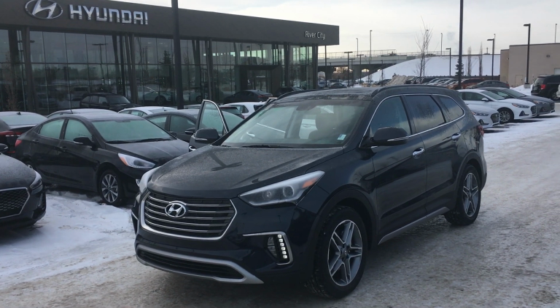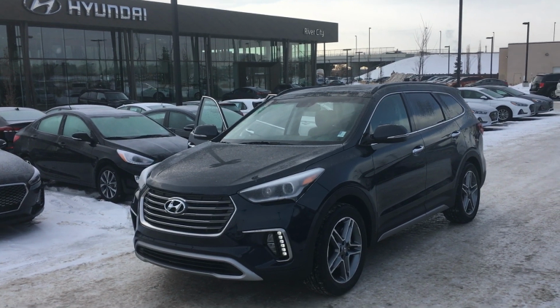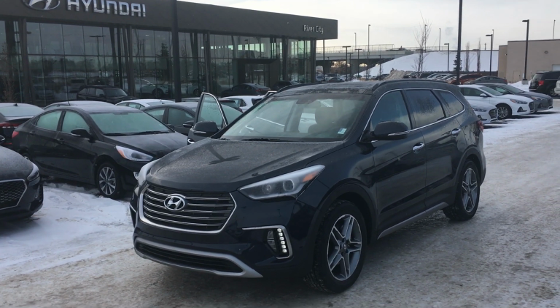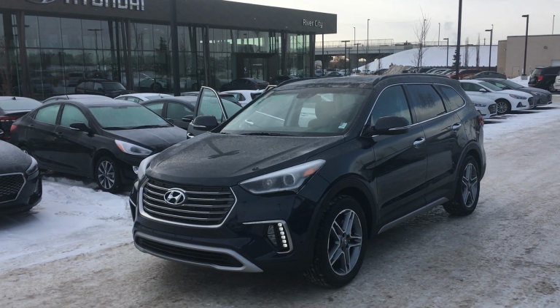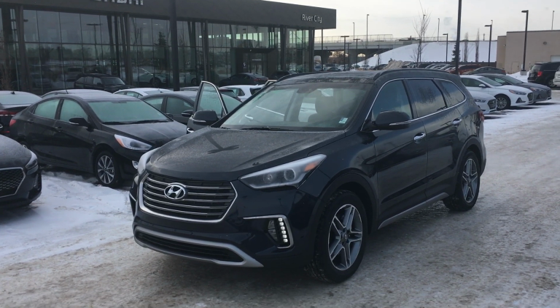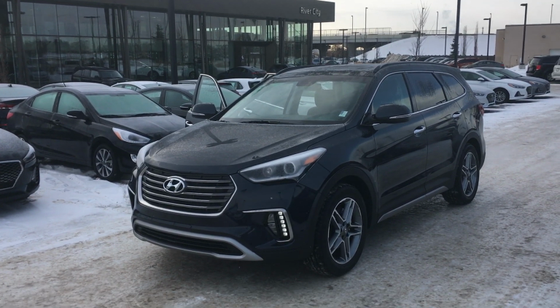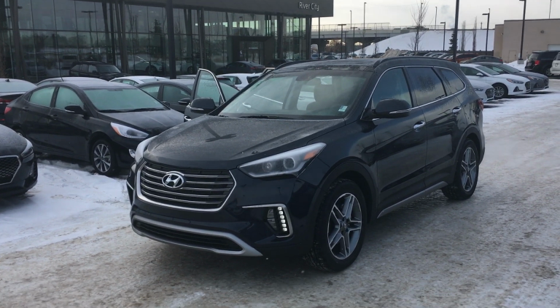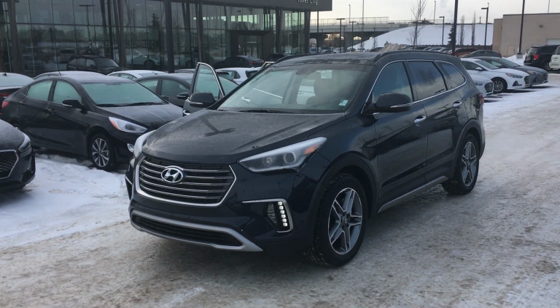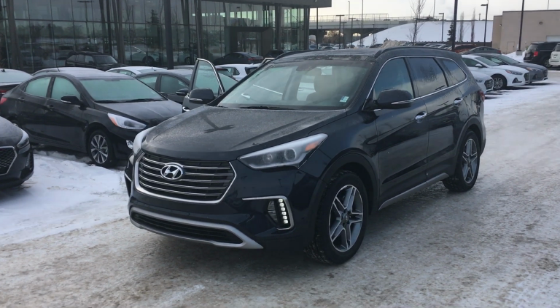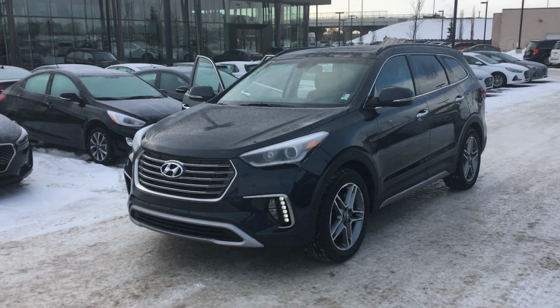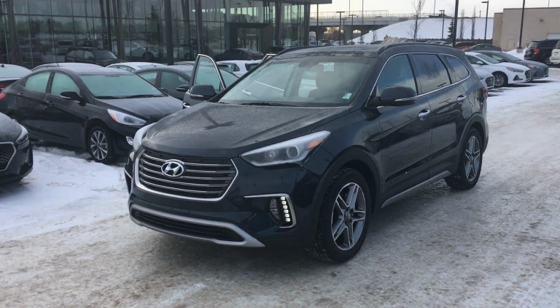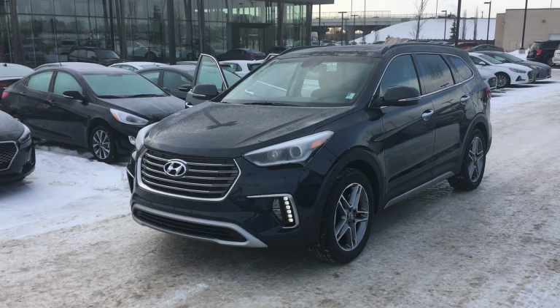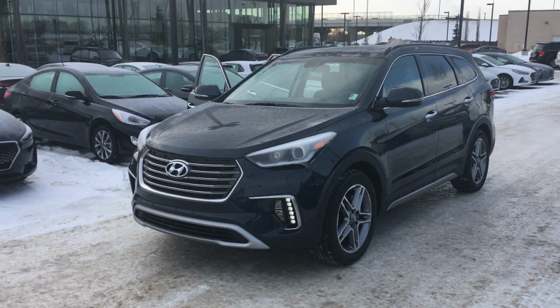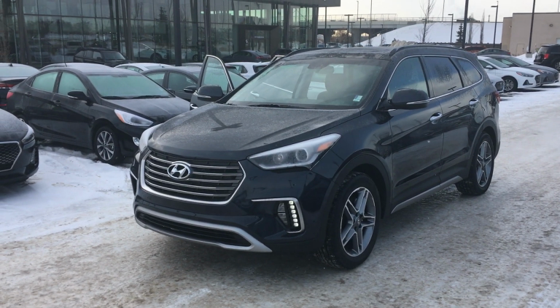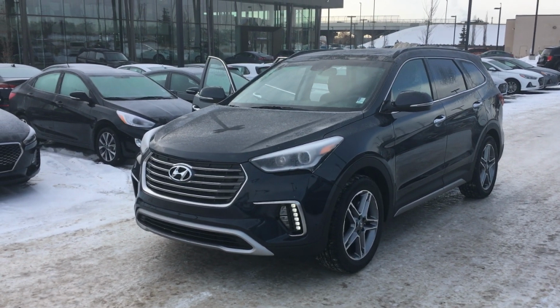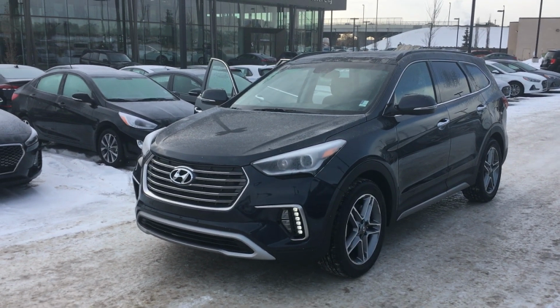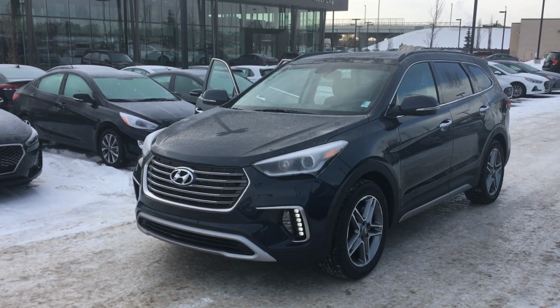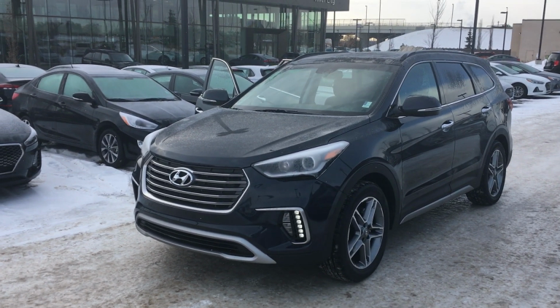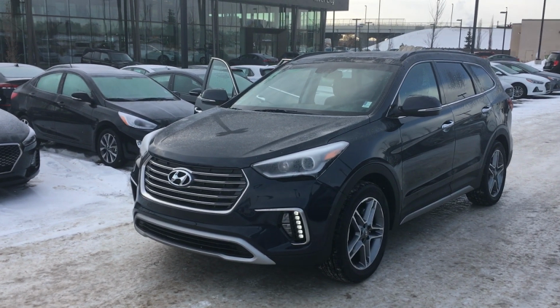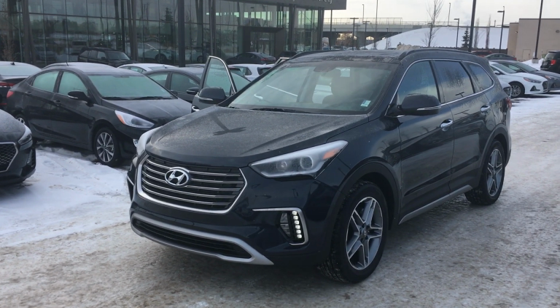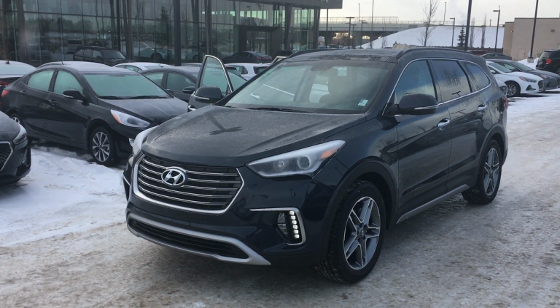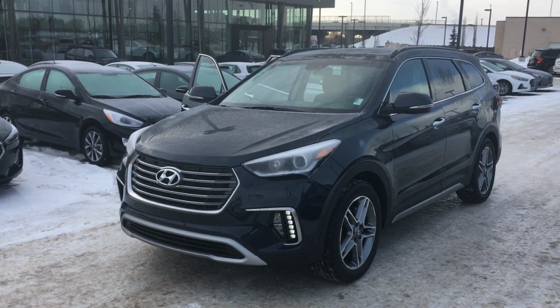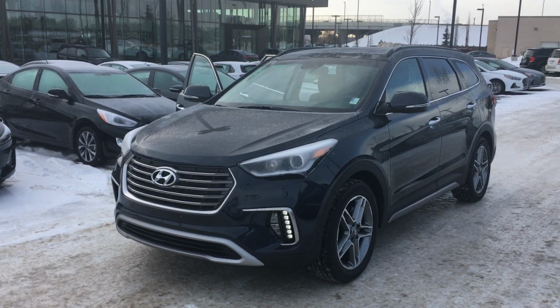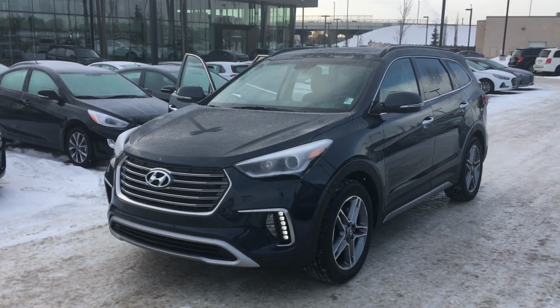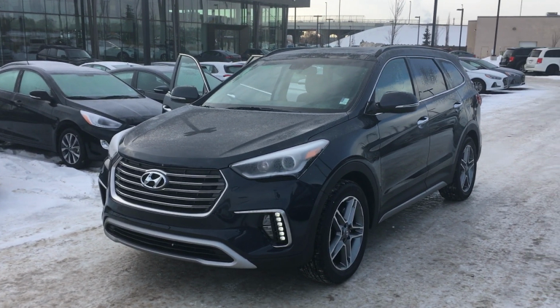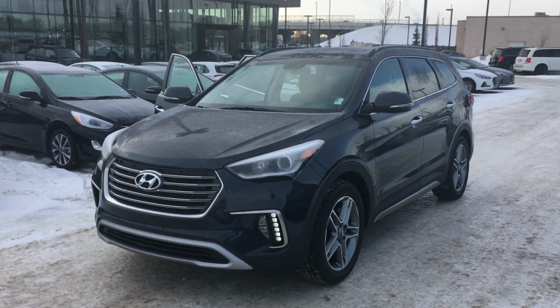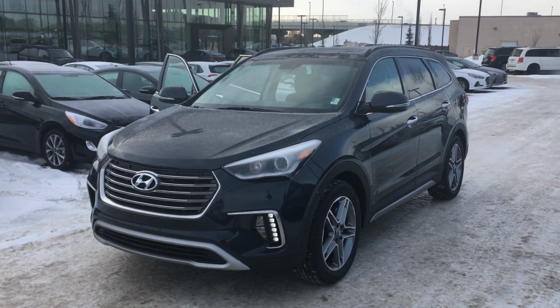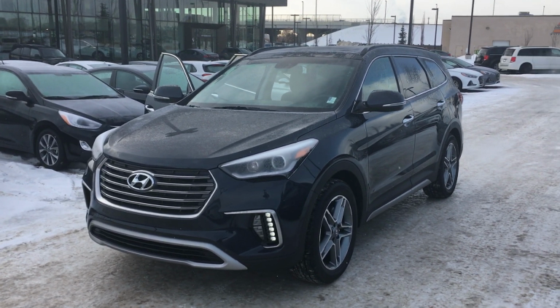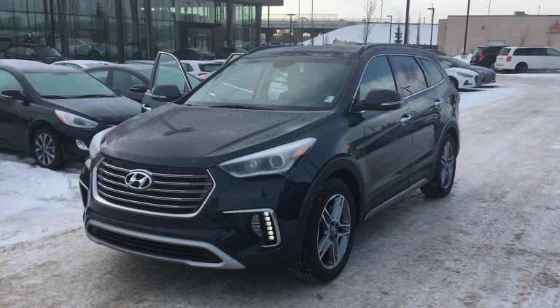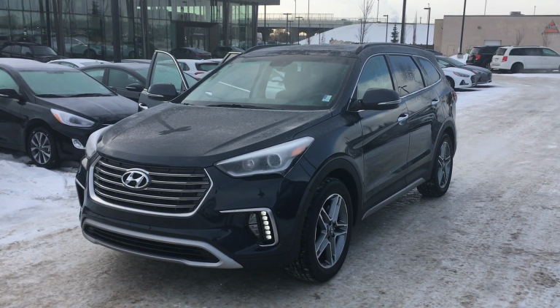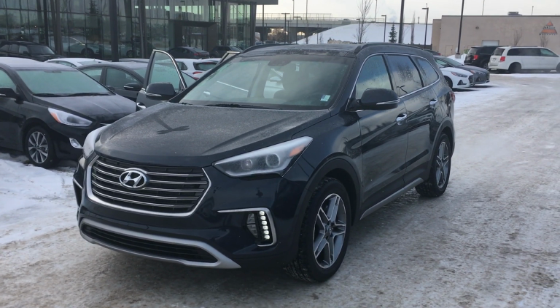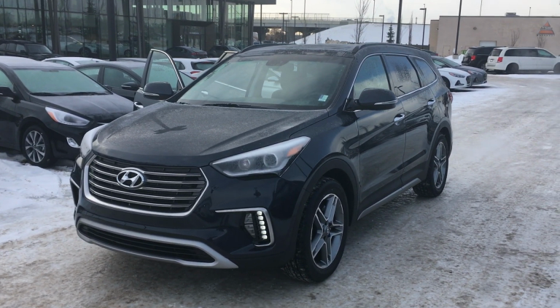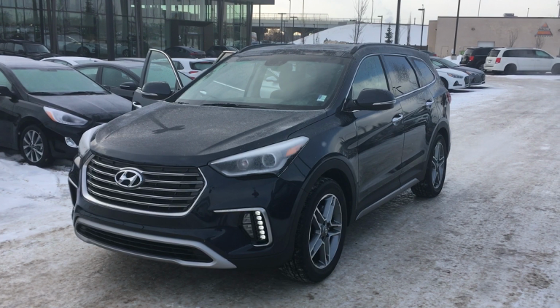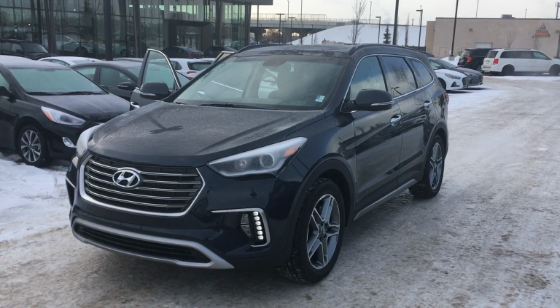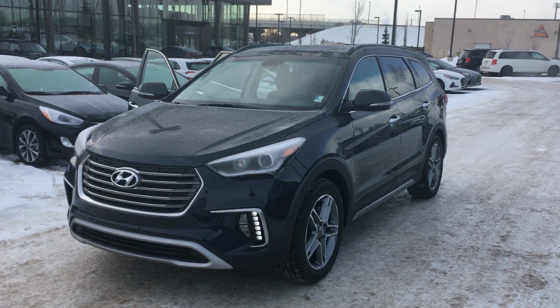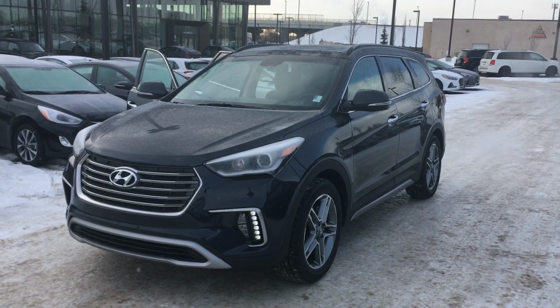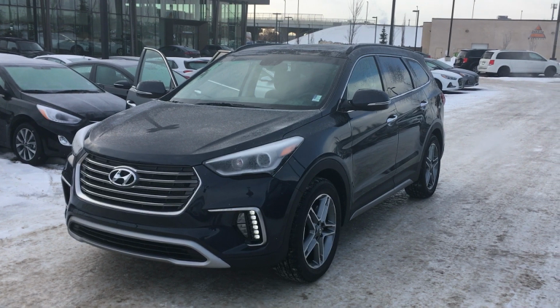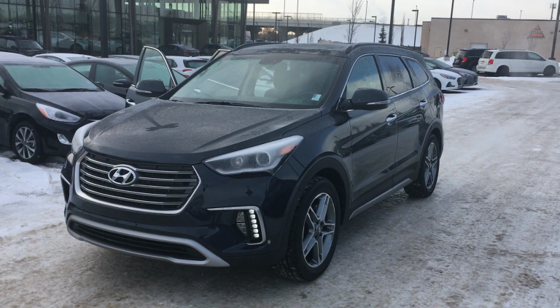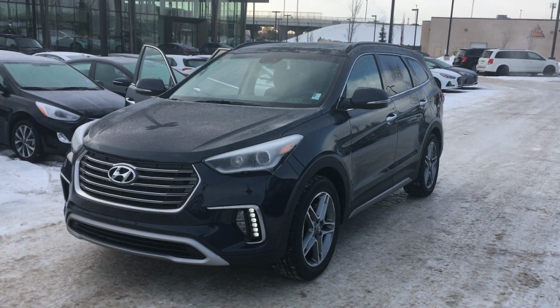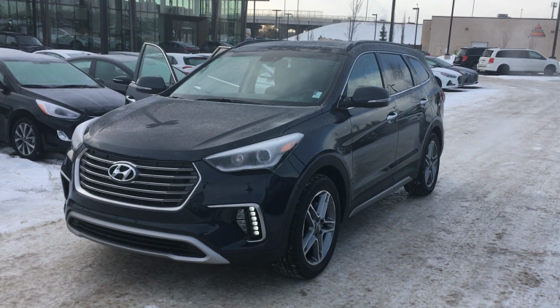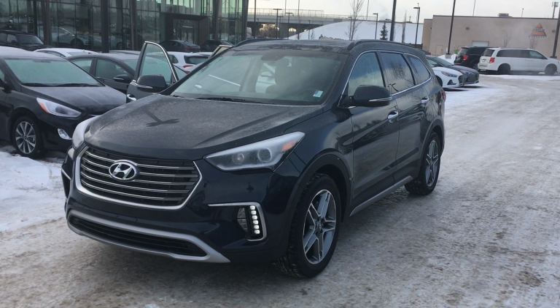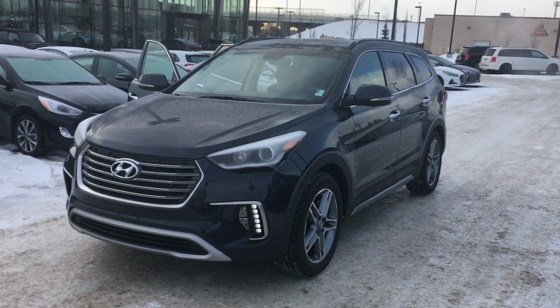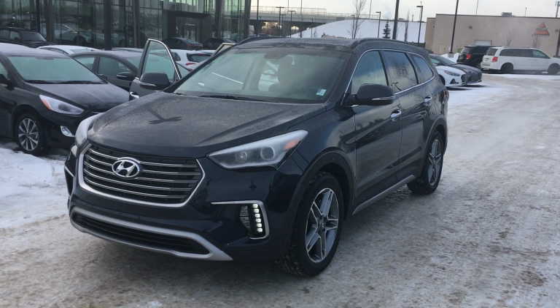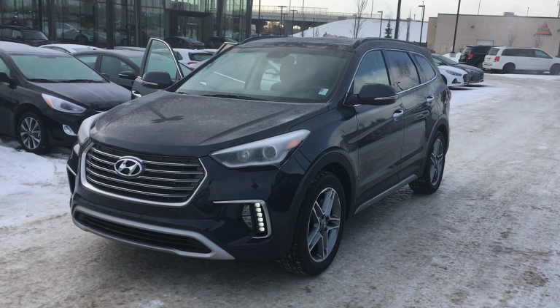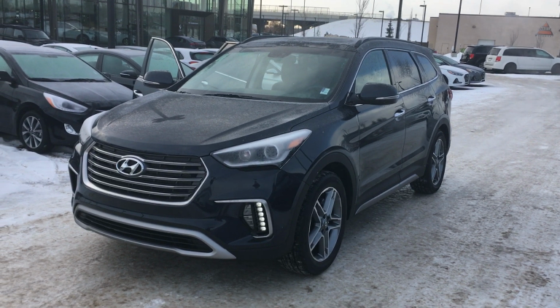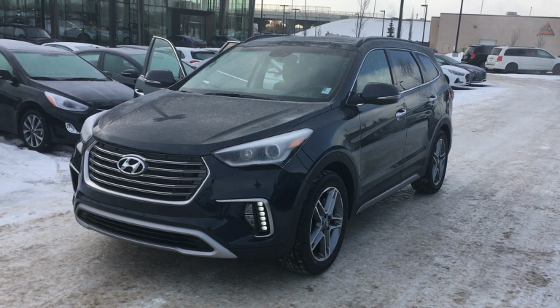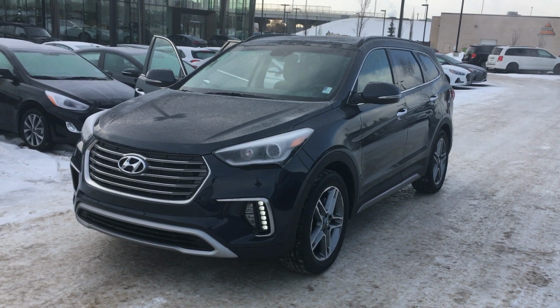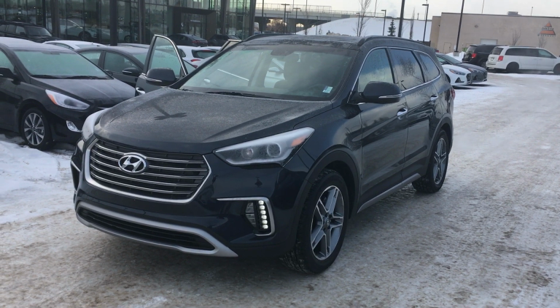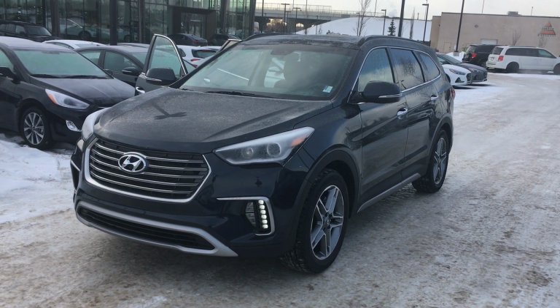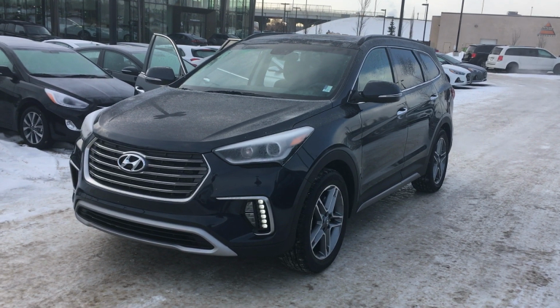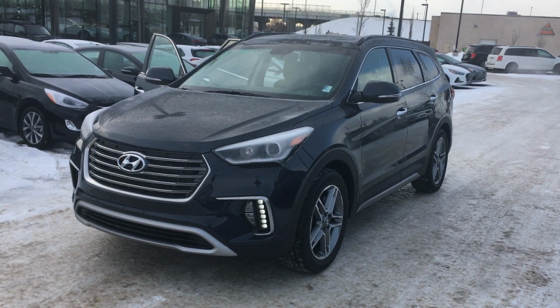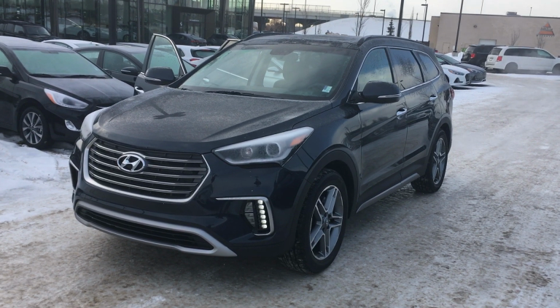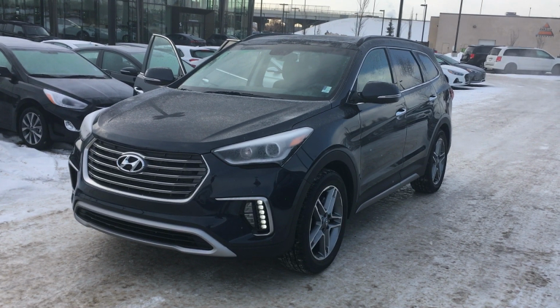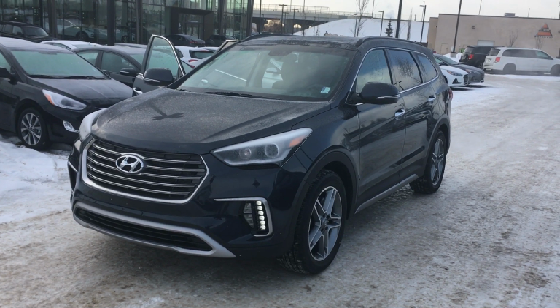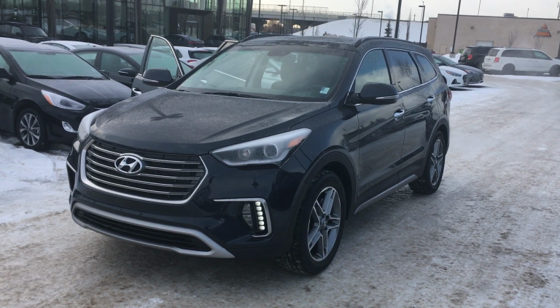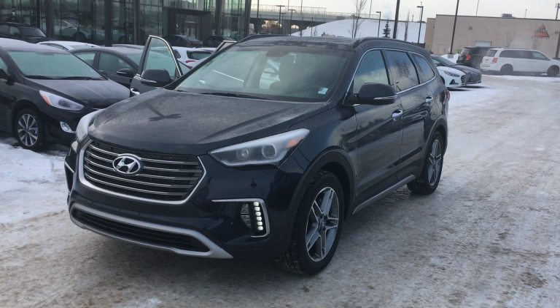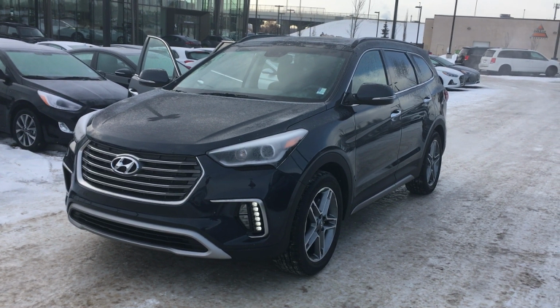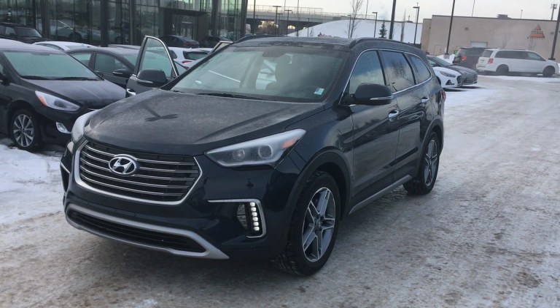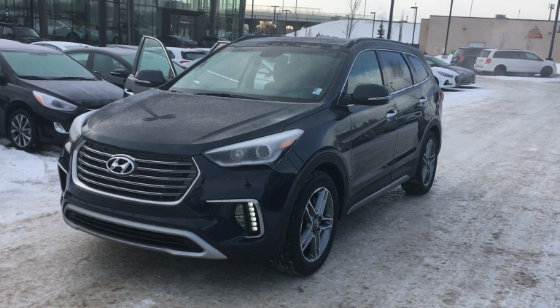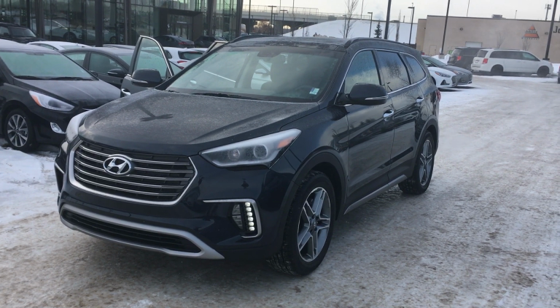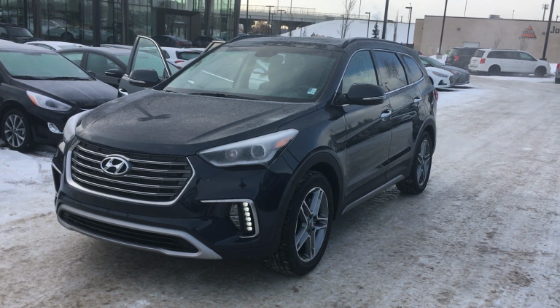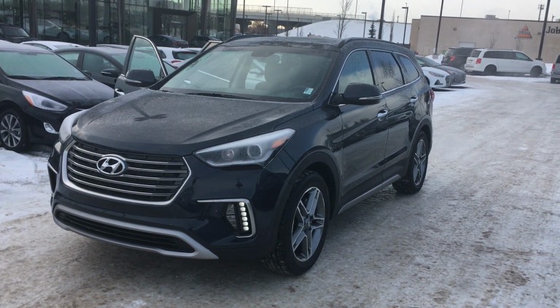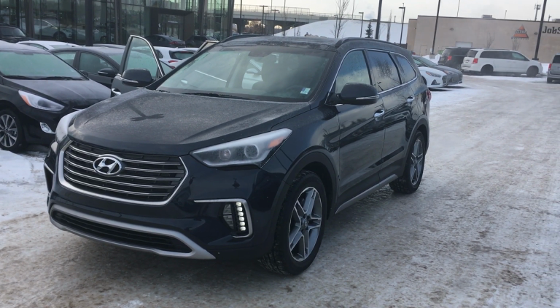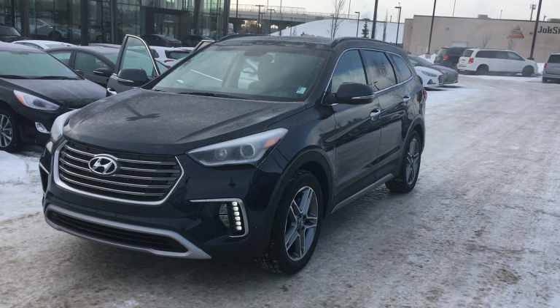Hi there, this is Cody Shek here with River City Hyundai. I wanted to send you off a quick video of this 2017 Santa Fe XL.